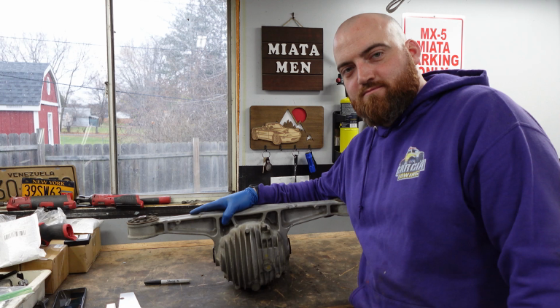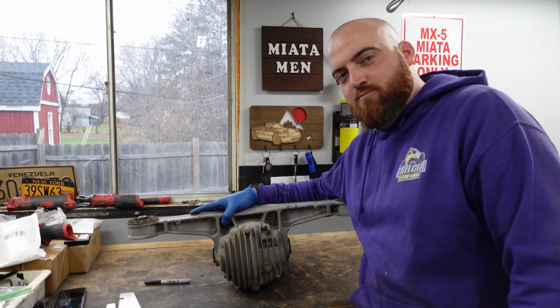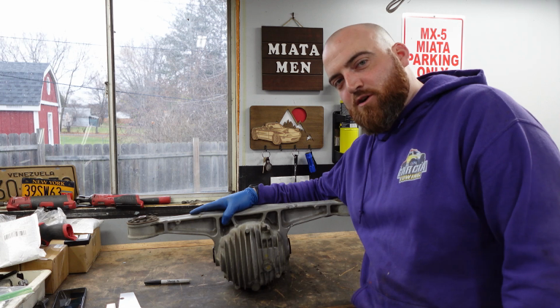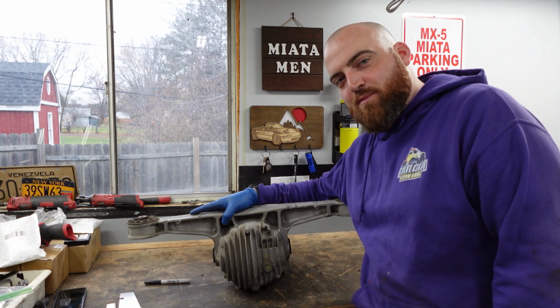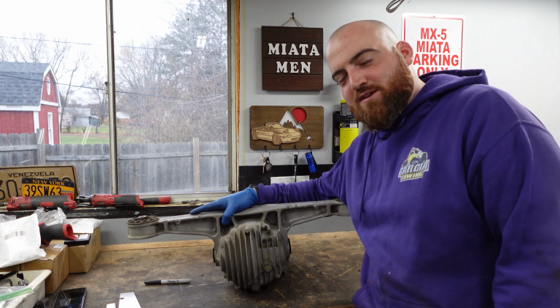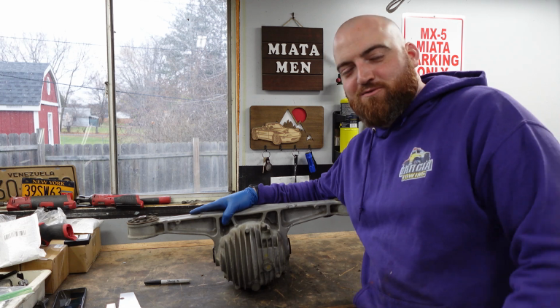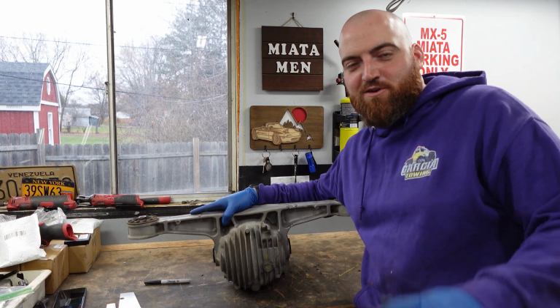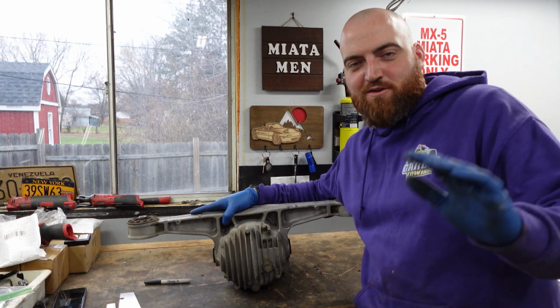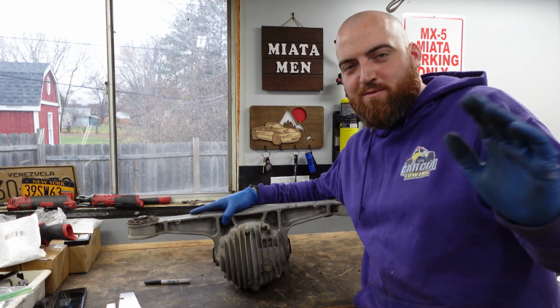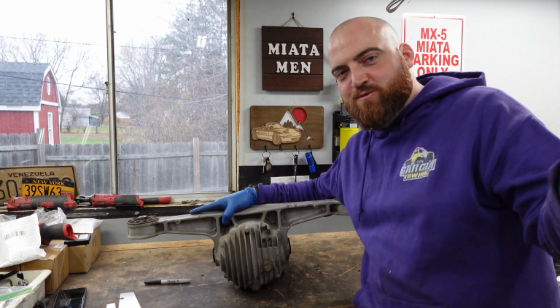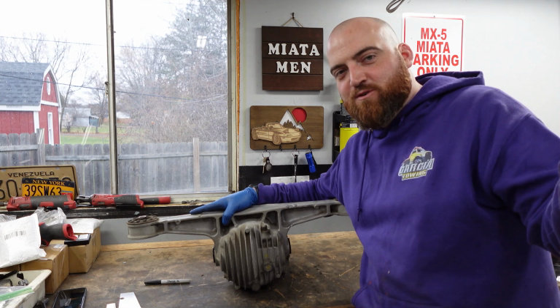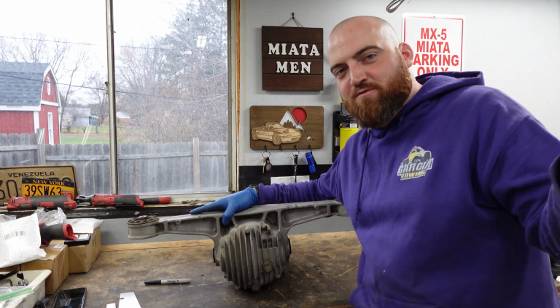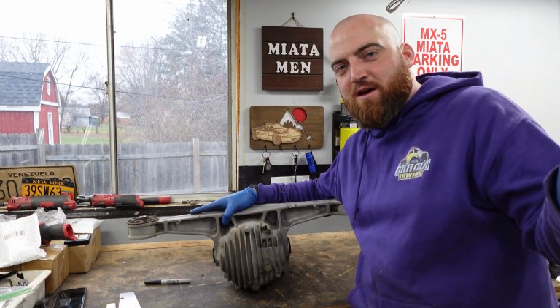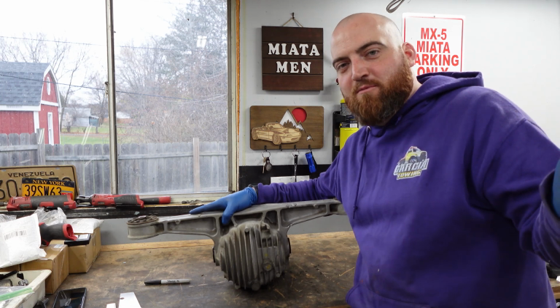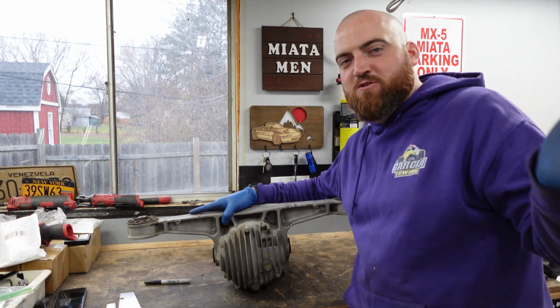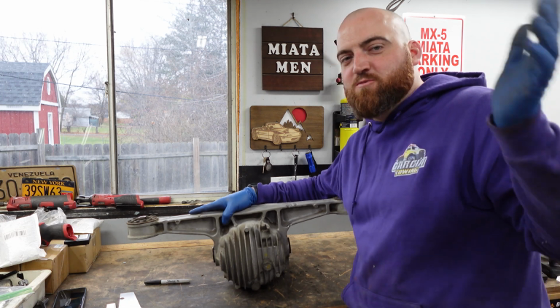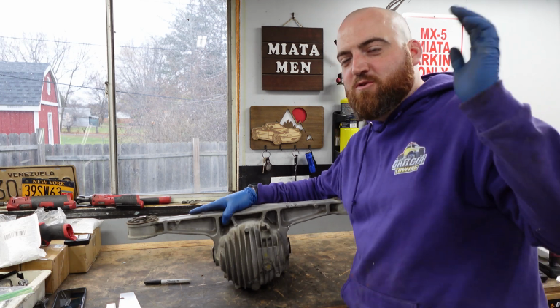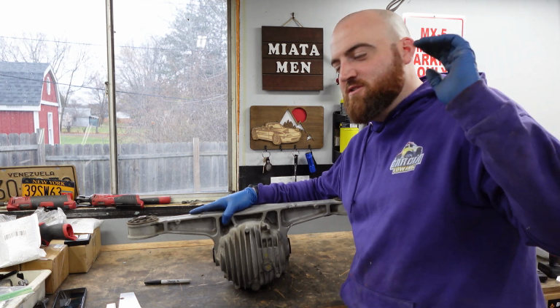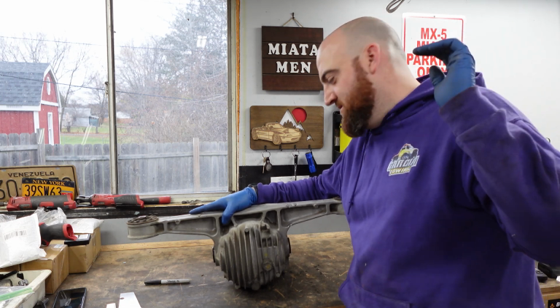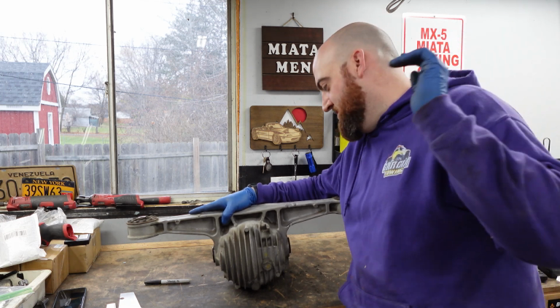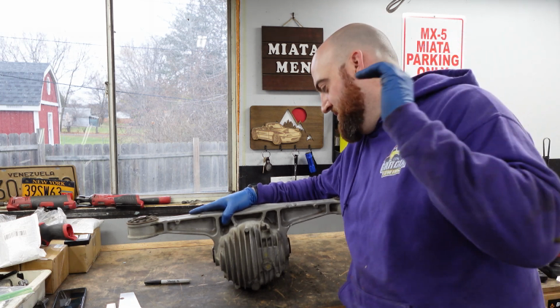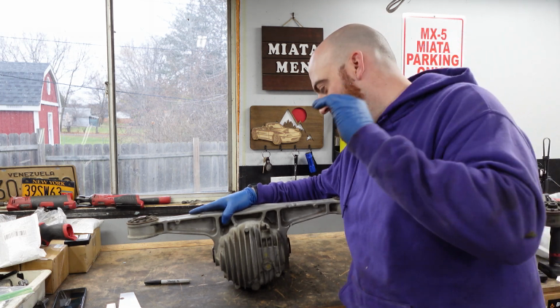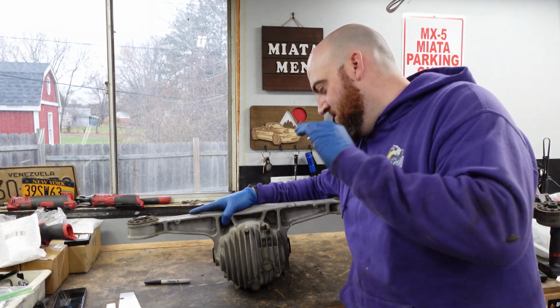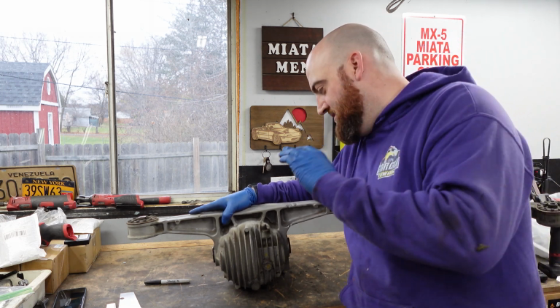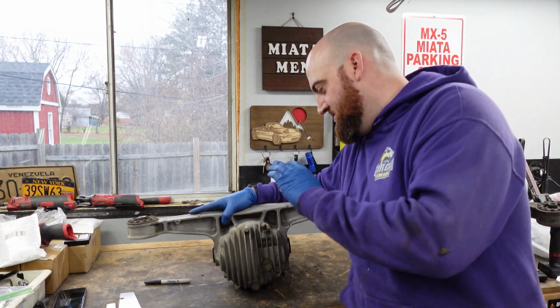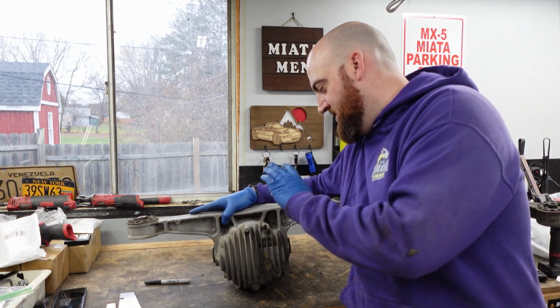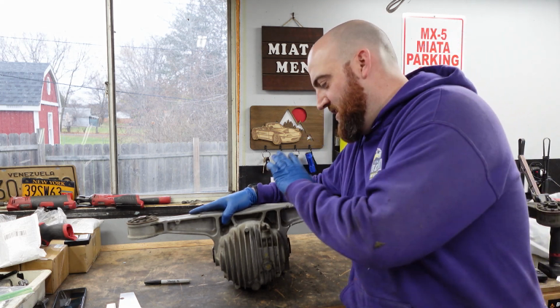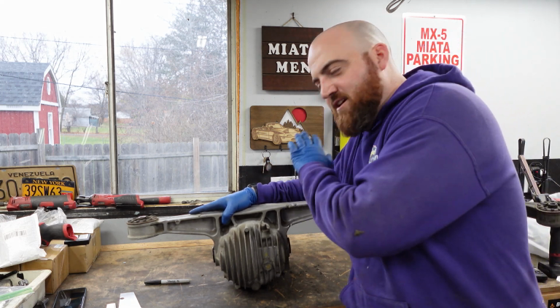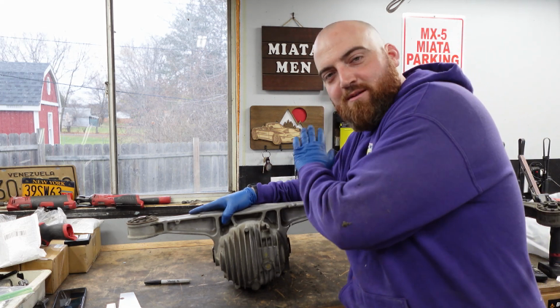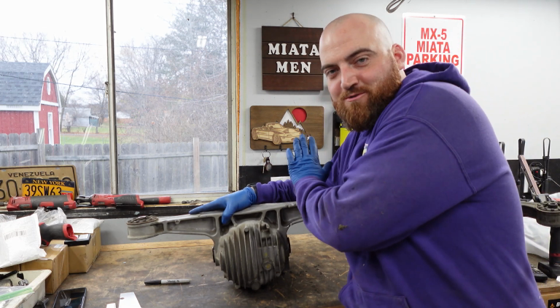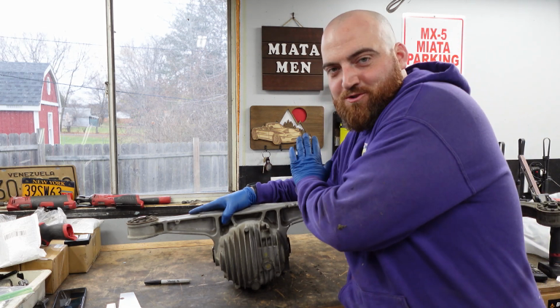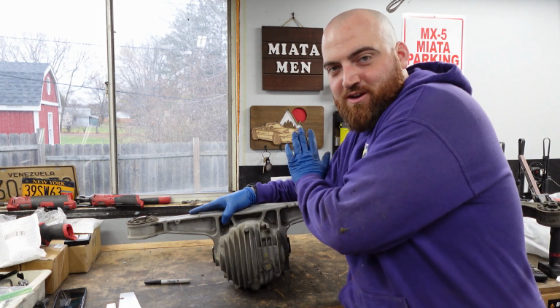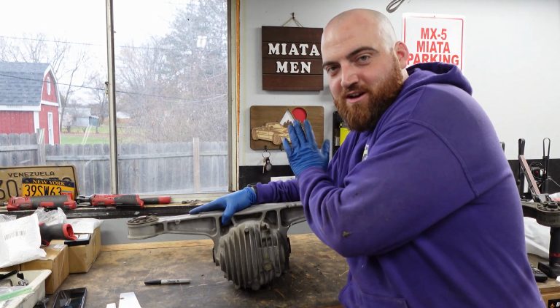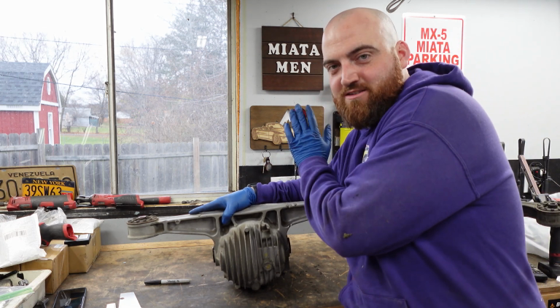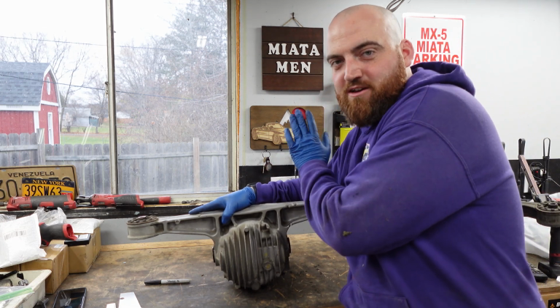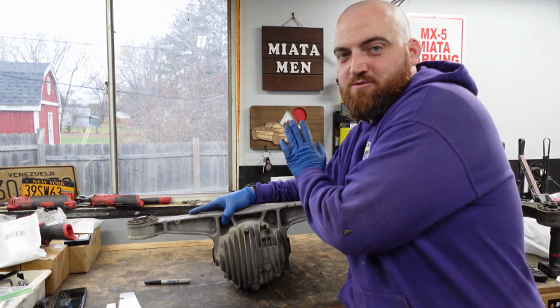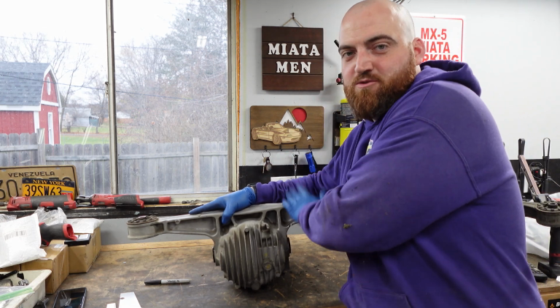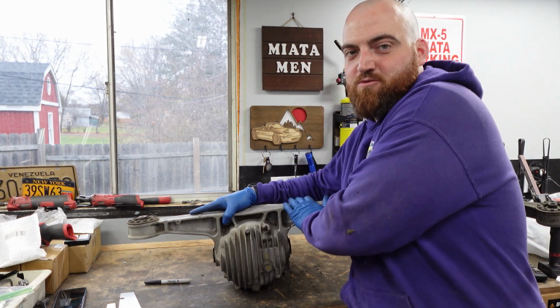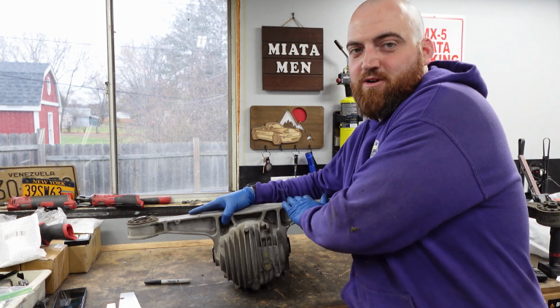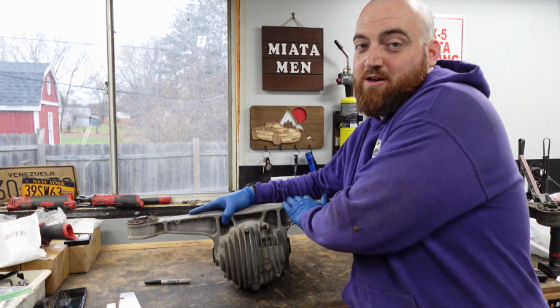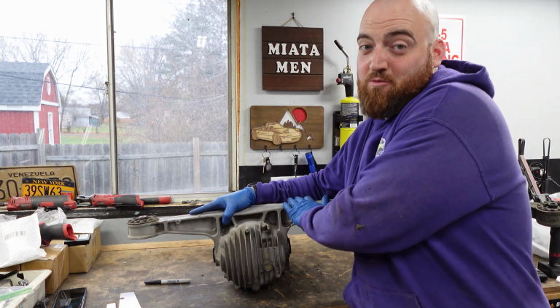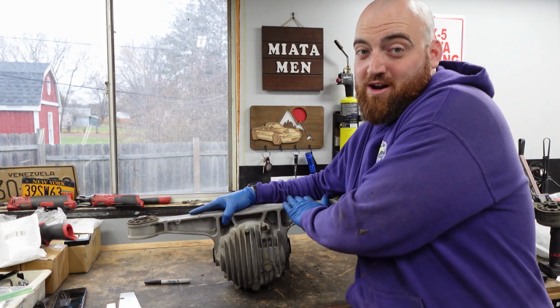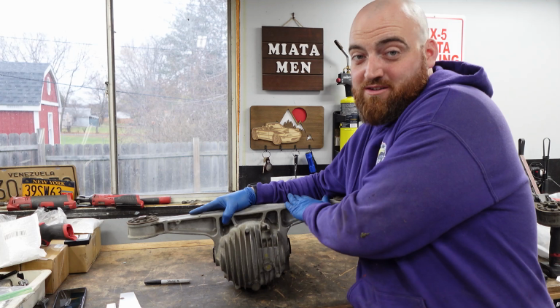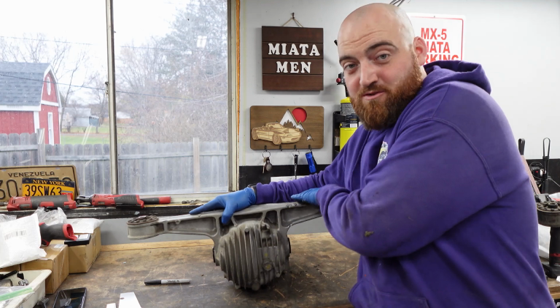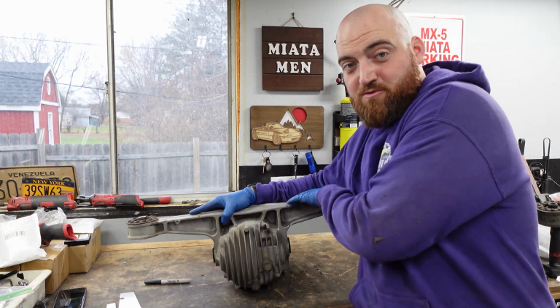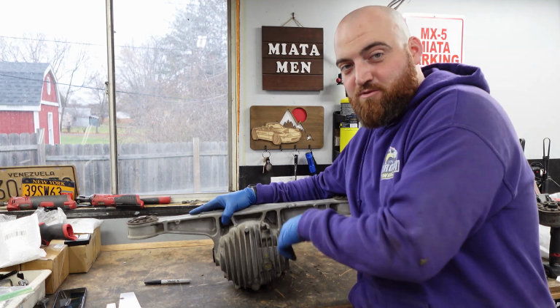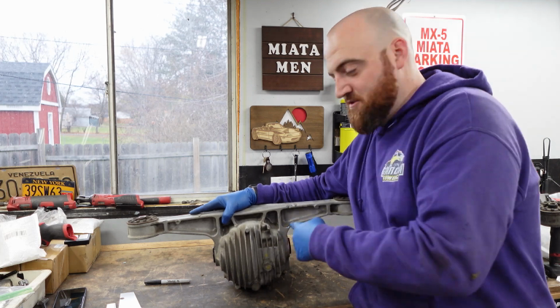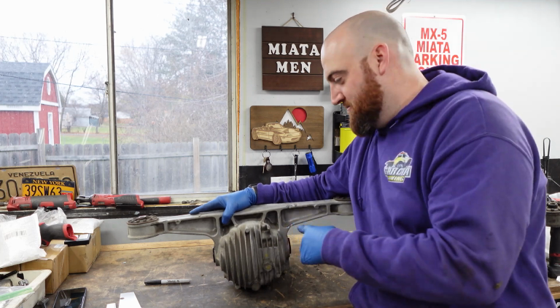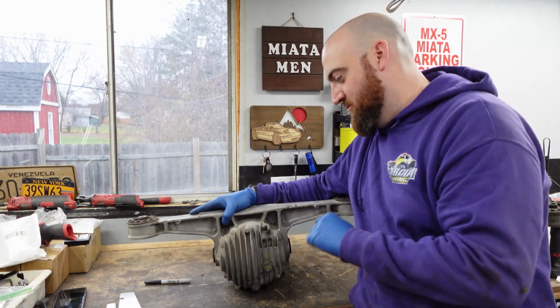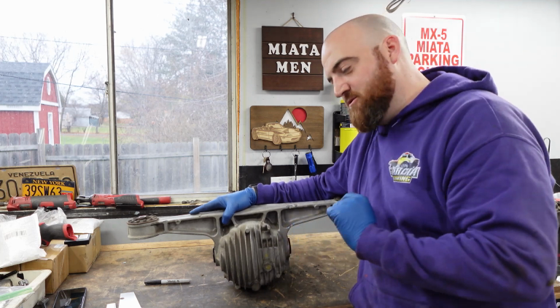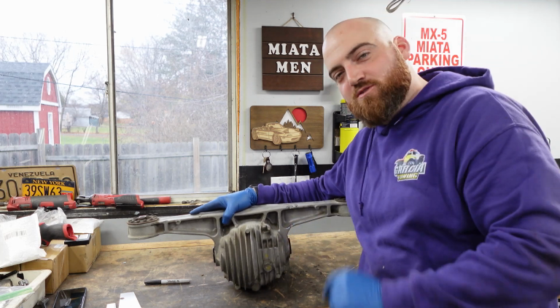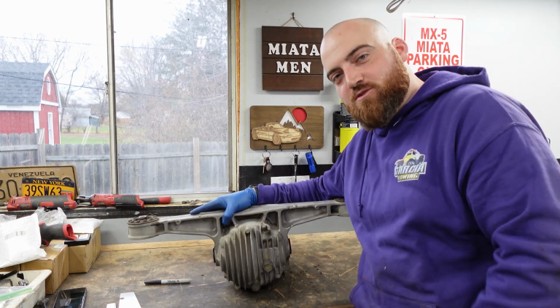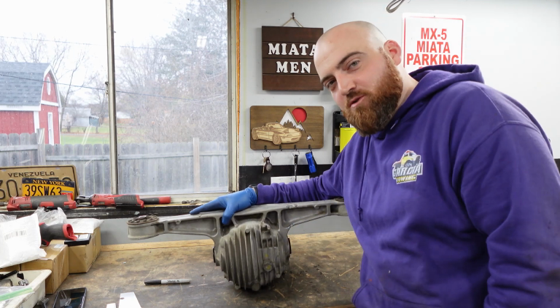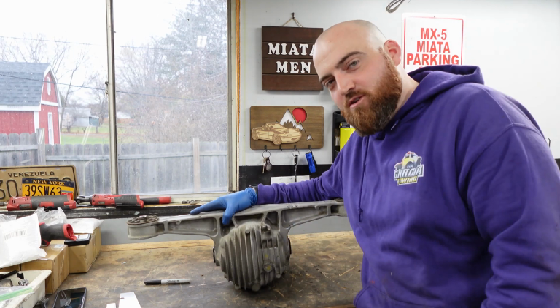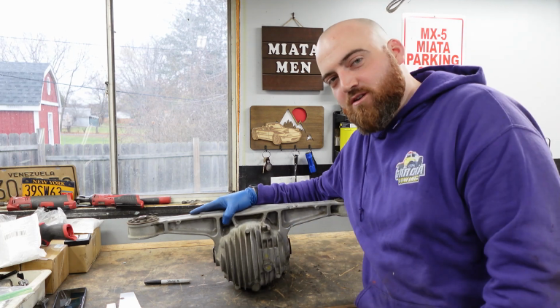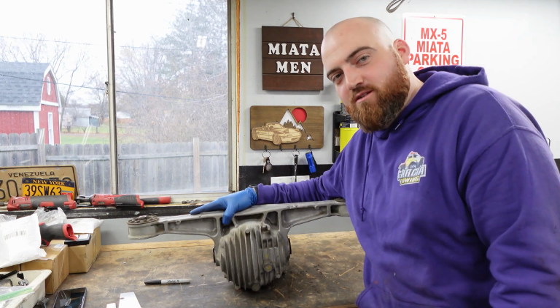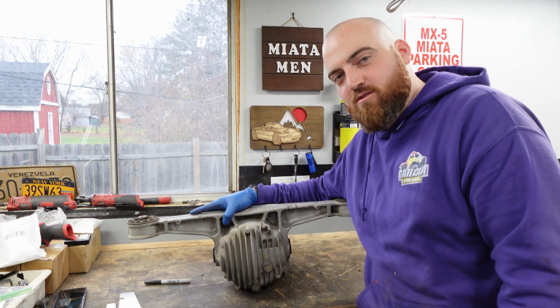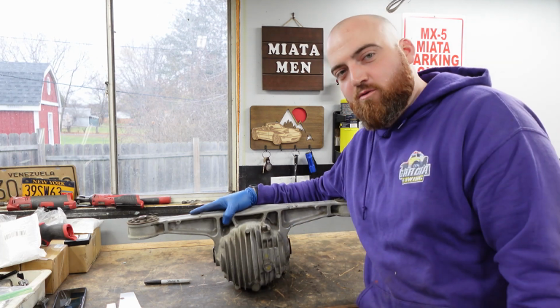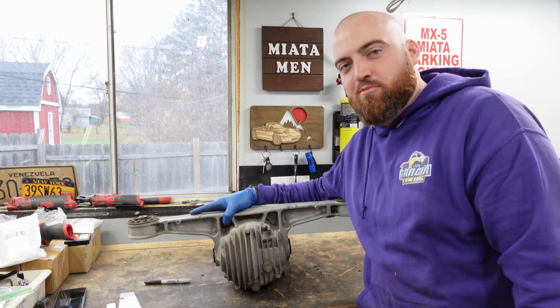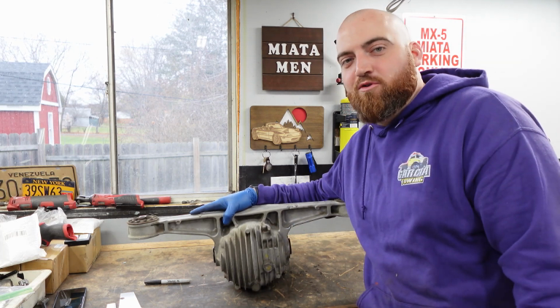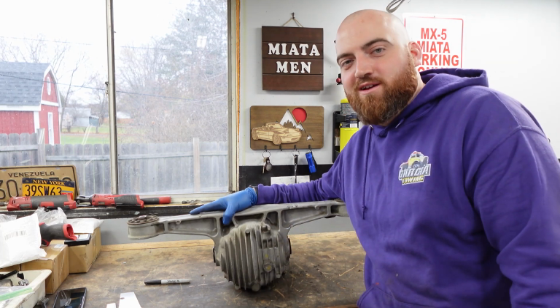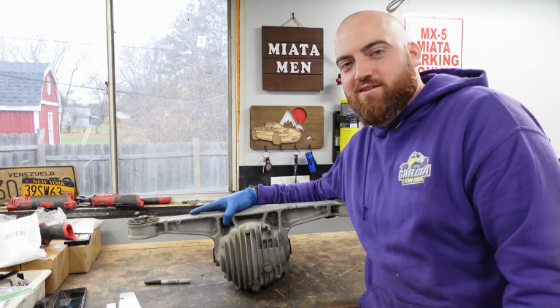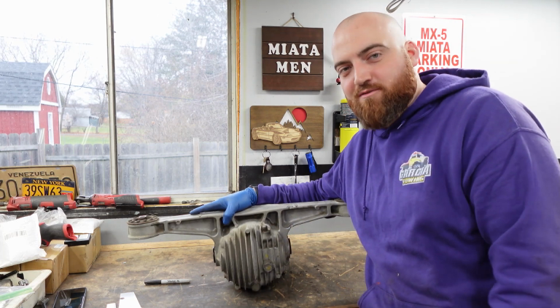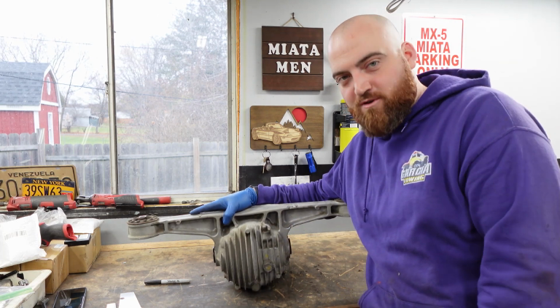Welcome back to another episode of NAB Motorsports. Today I'm going to show you guys how to and why to reinforce your 1.8 differential.